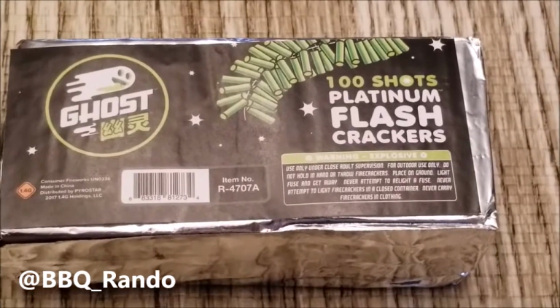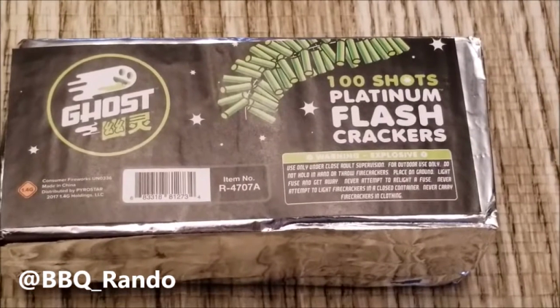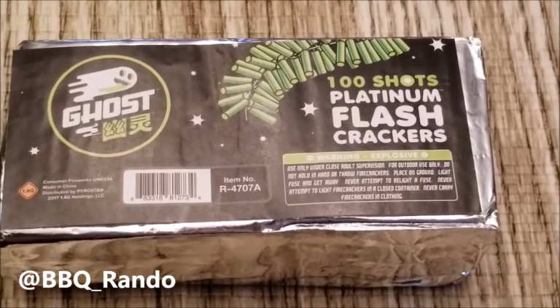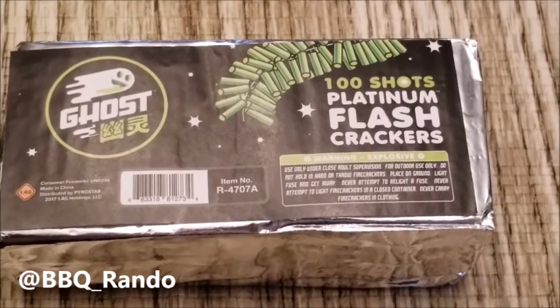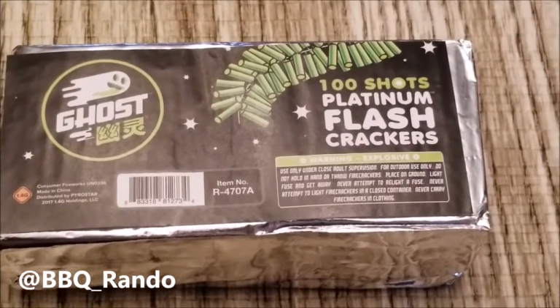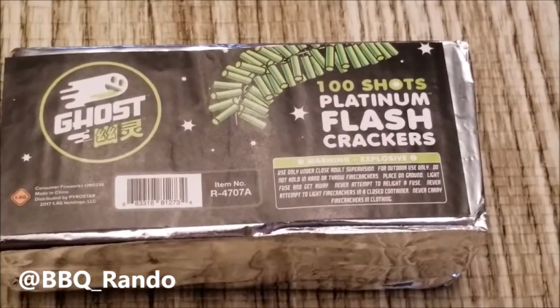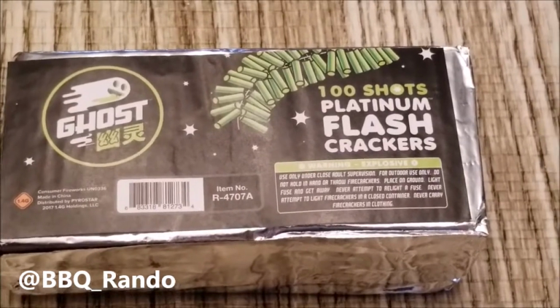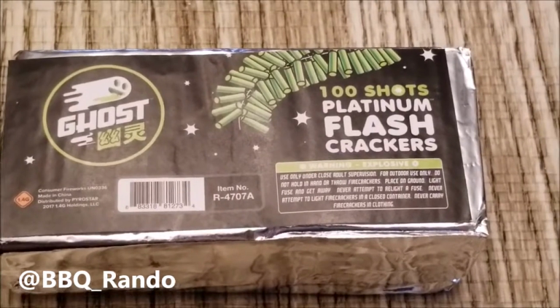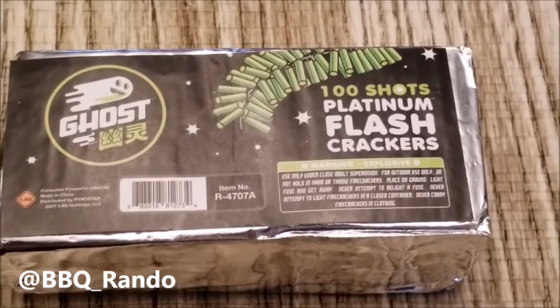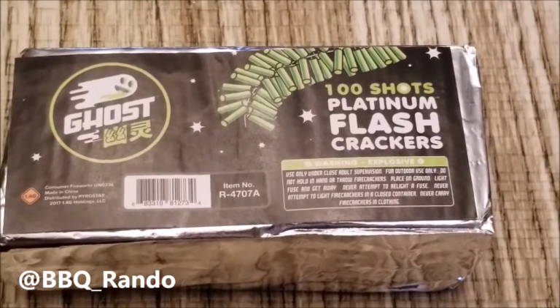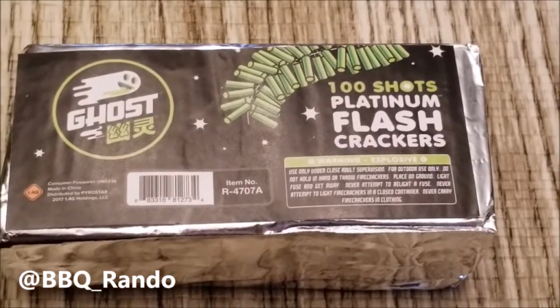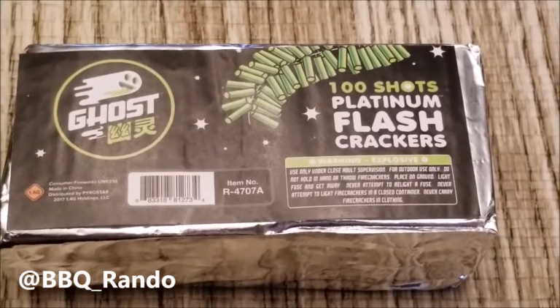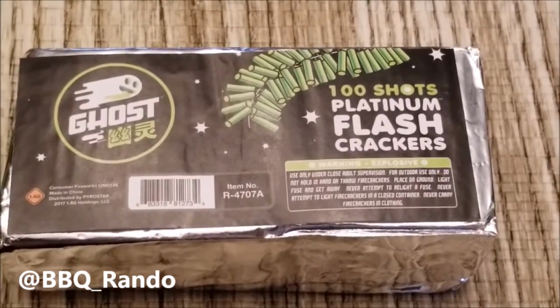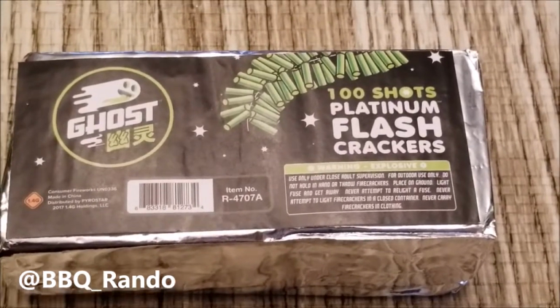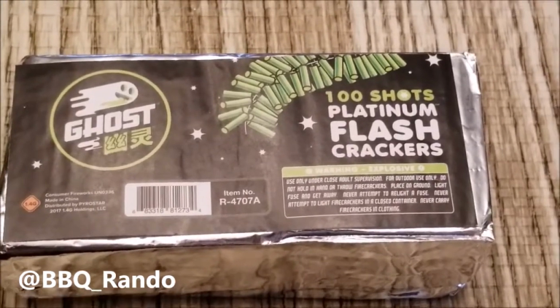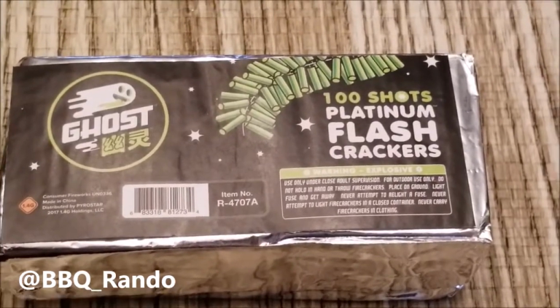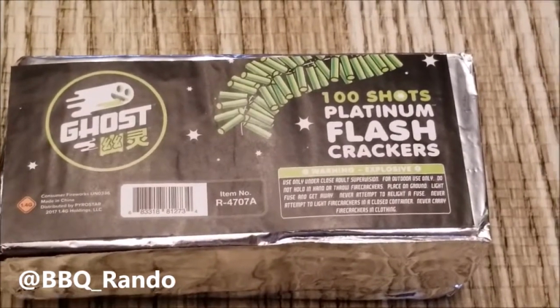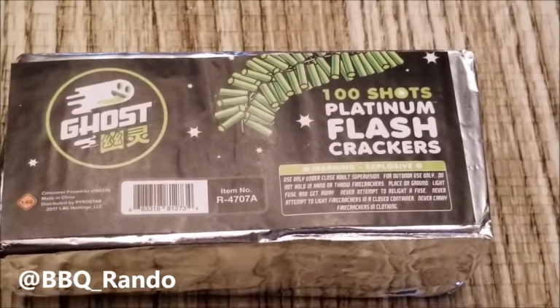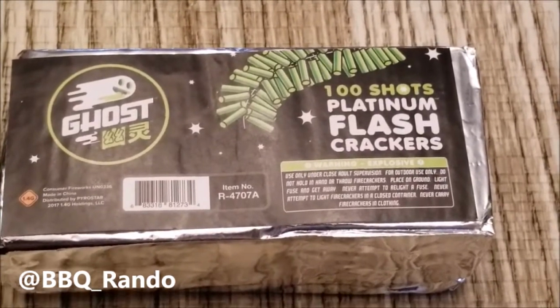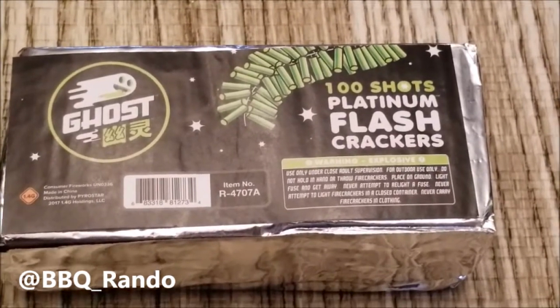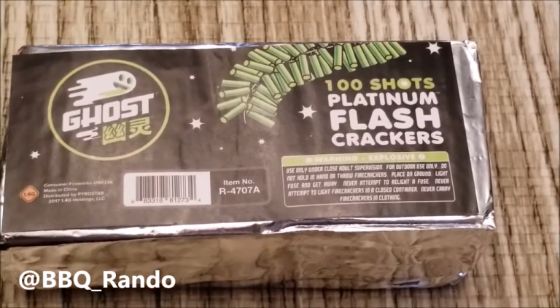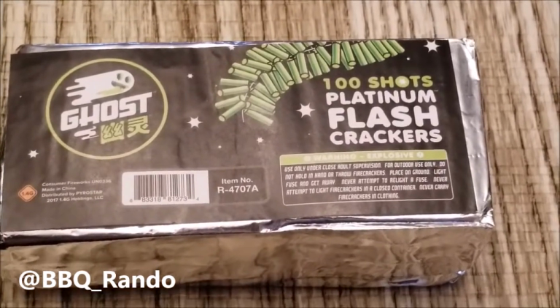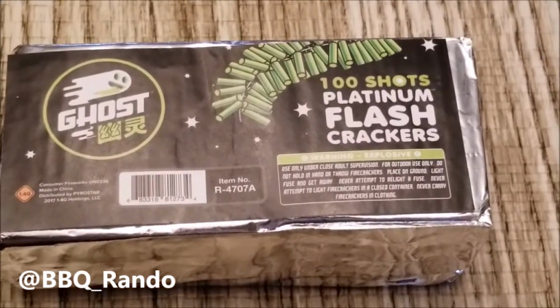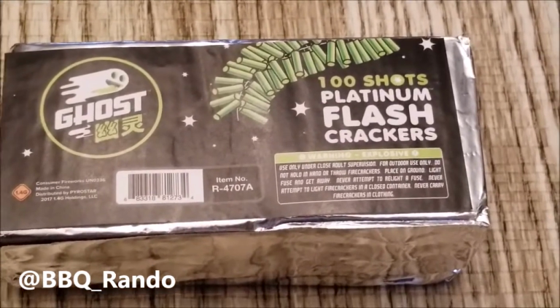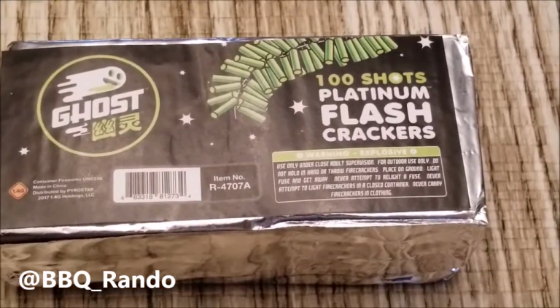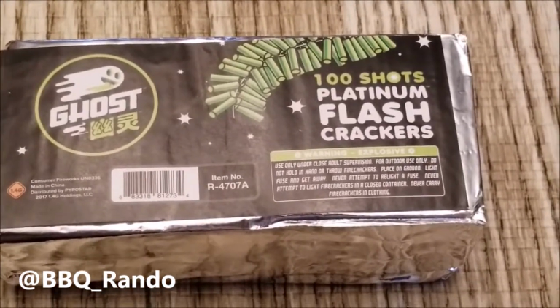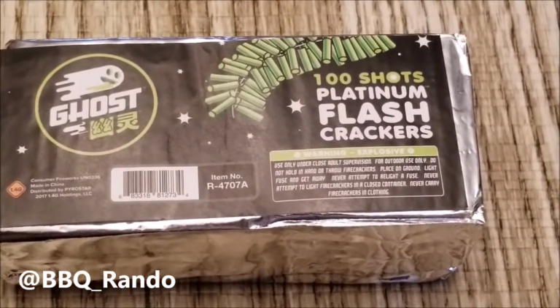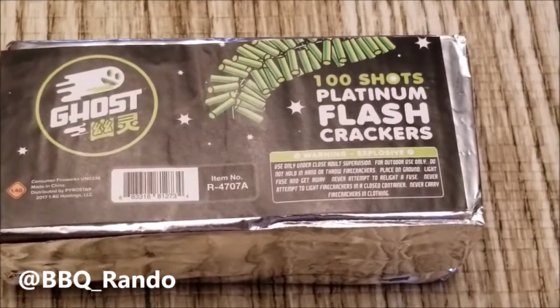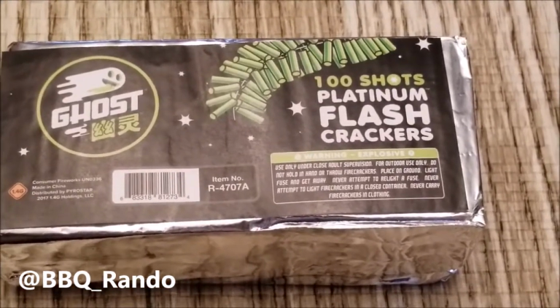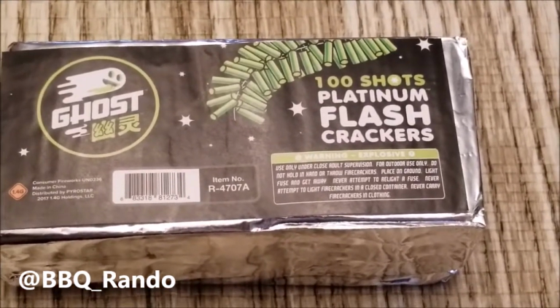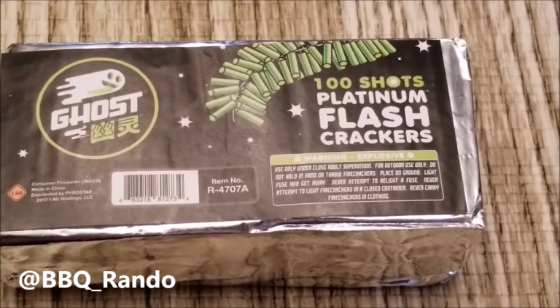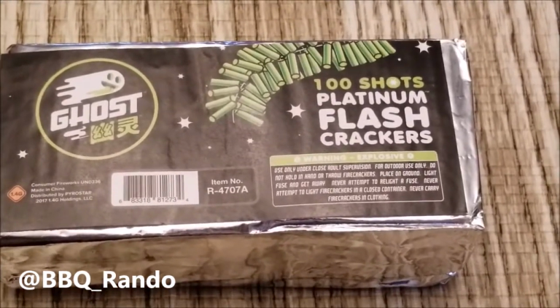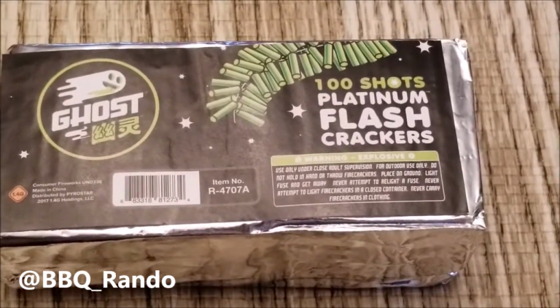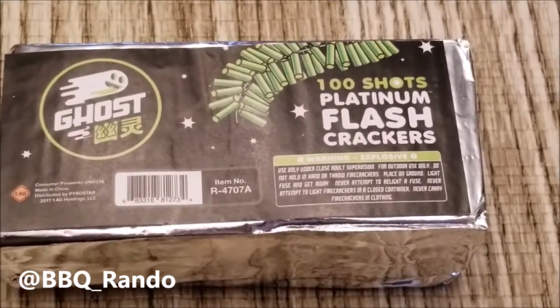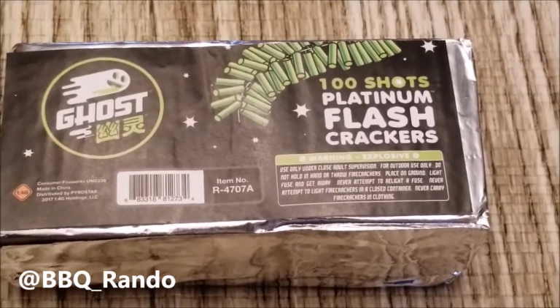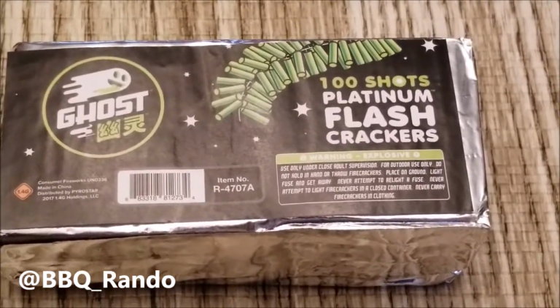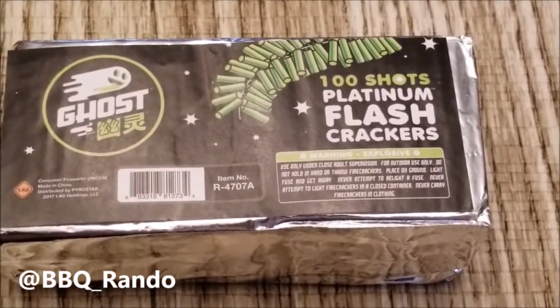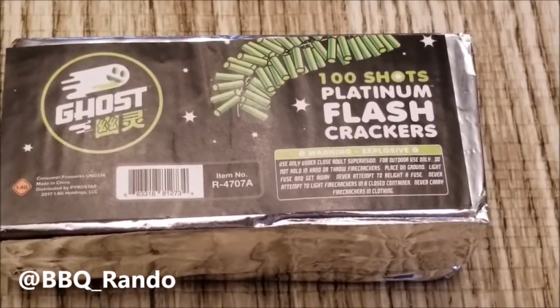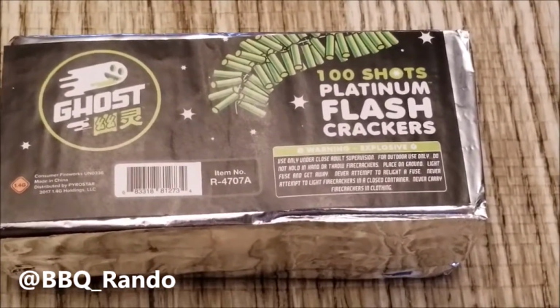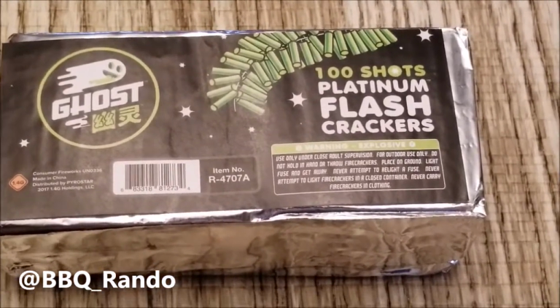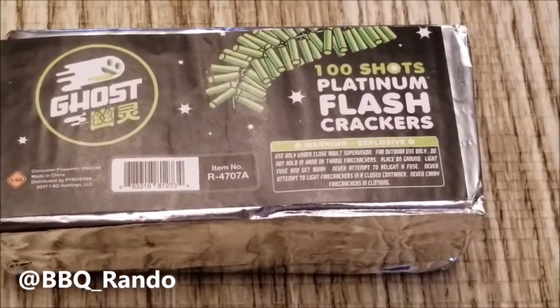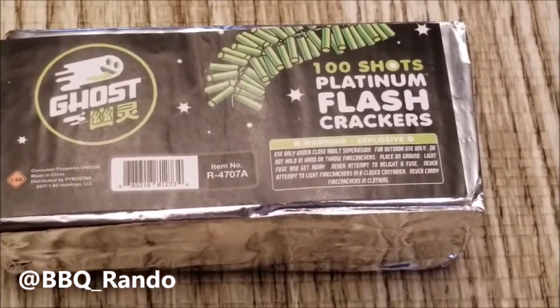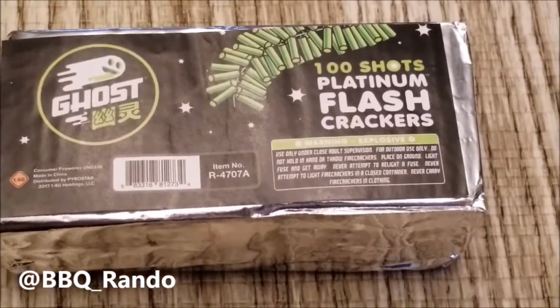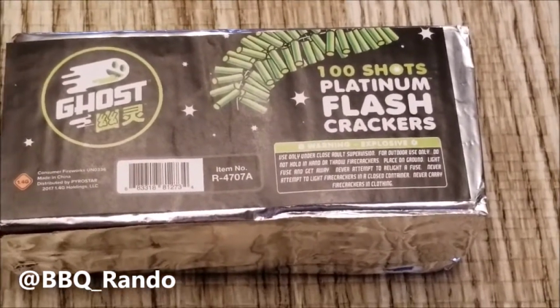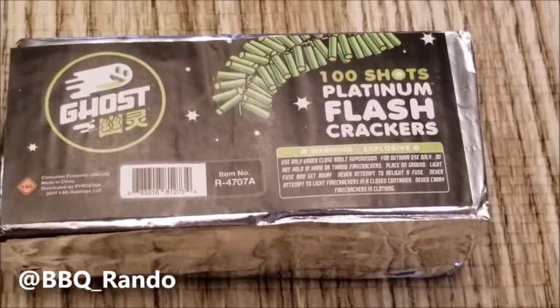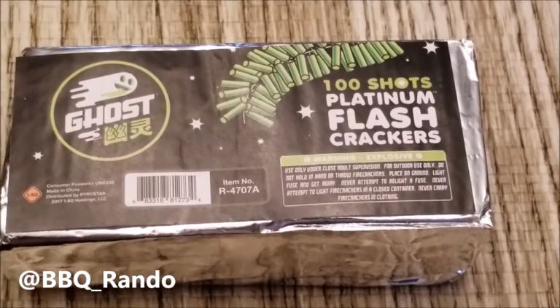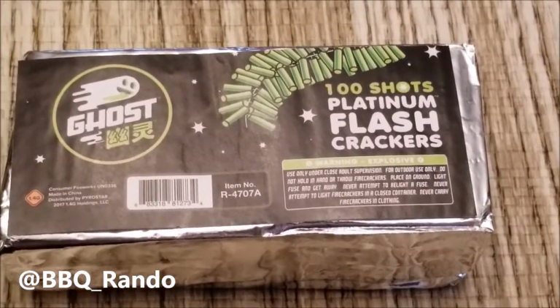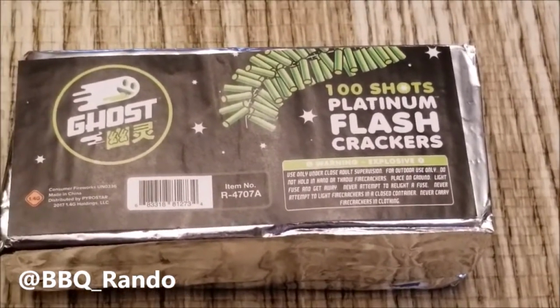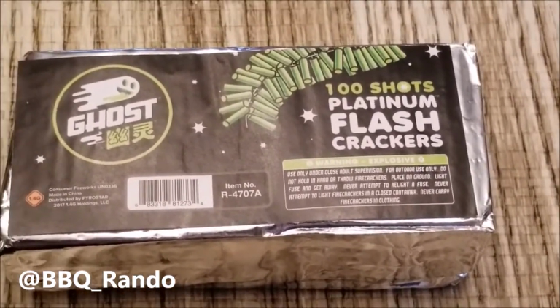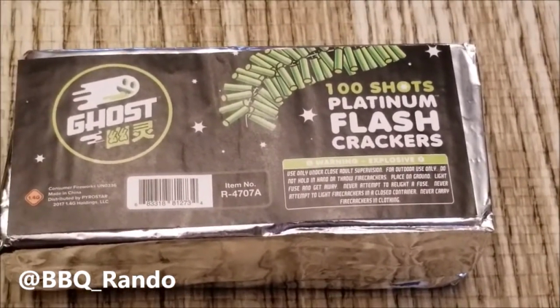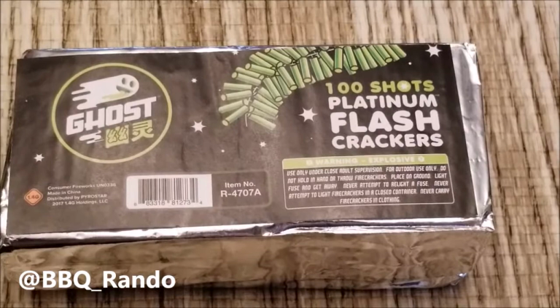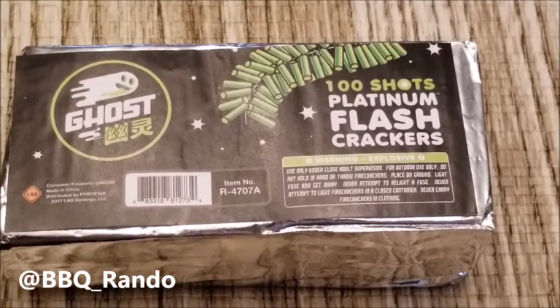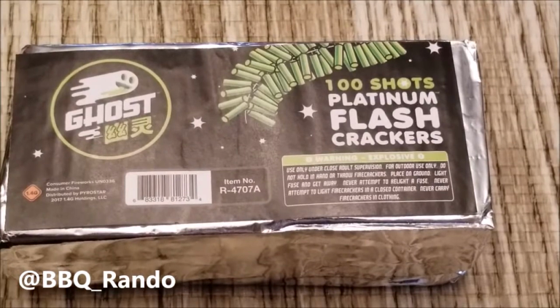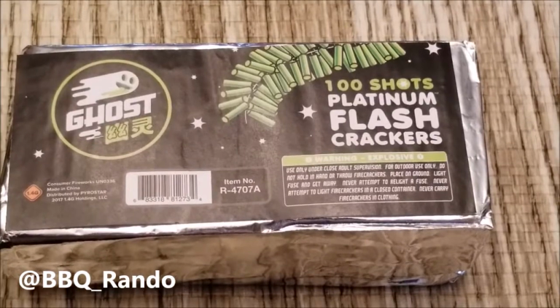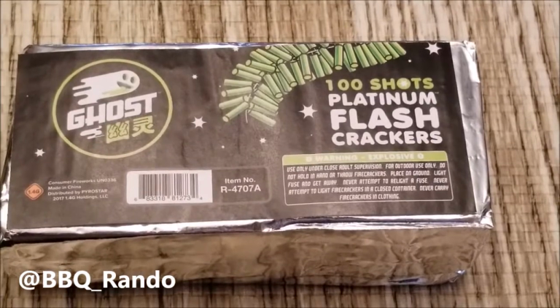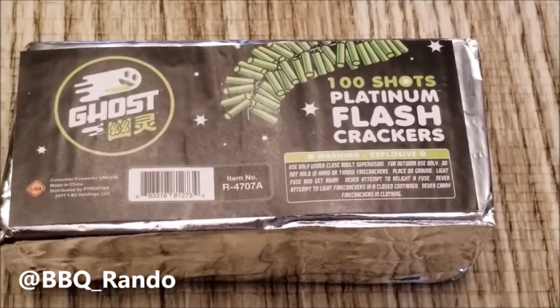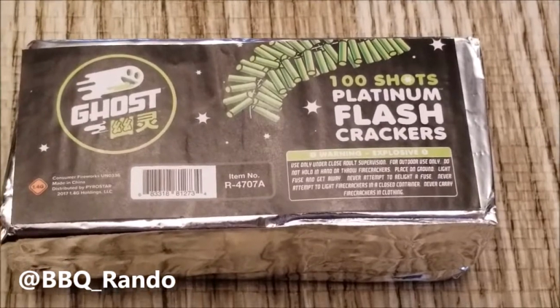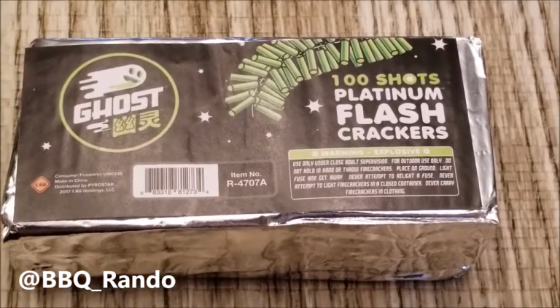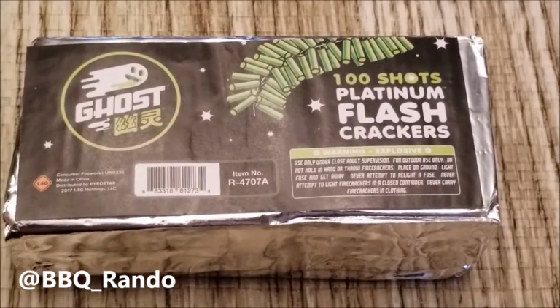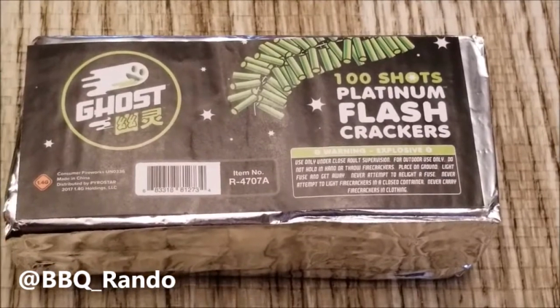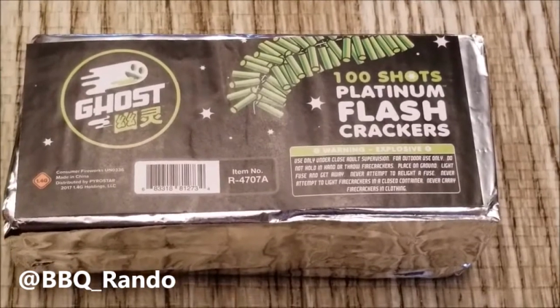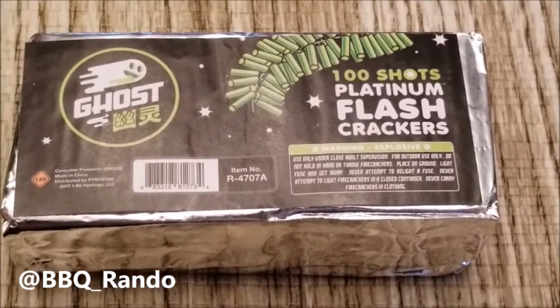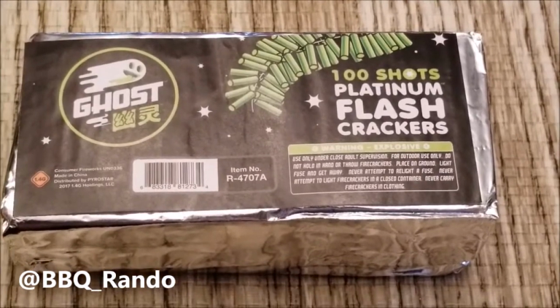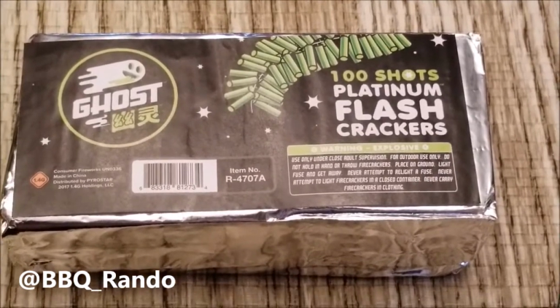Let's go ahead and put these outside and see how they're going to do, and let's see how loud they'll get.